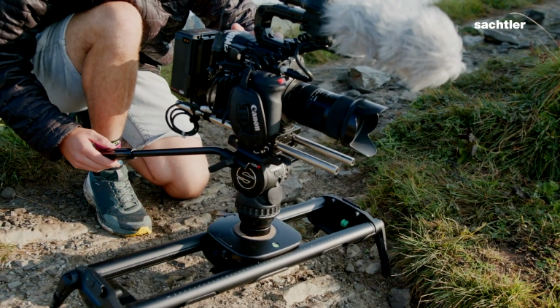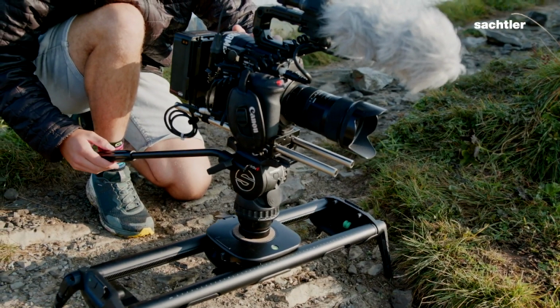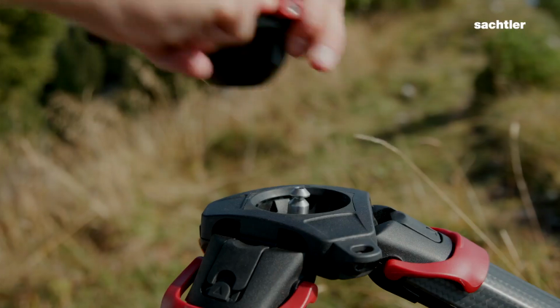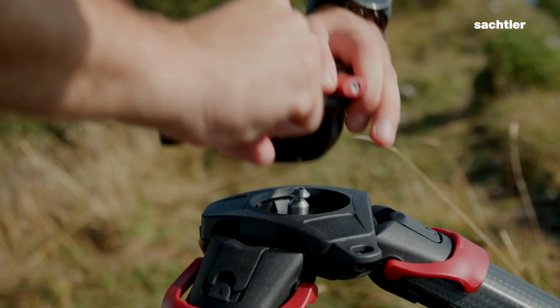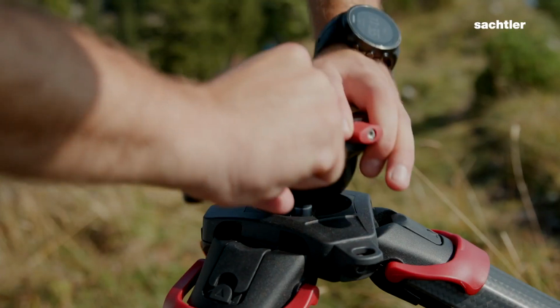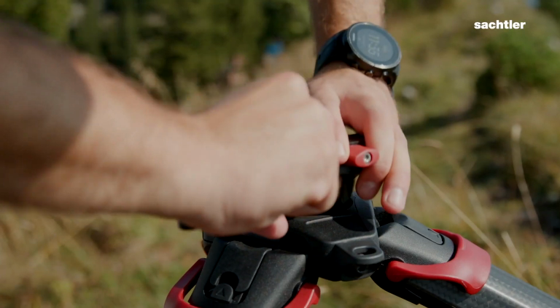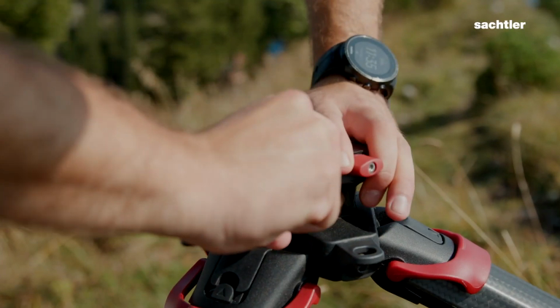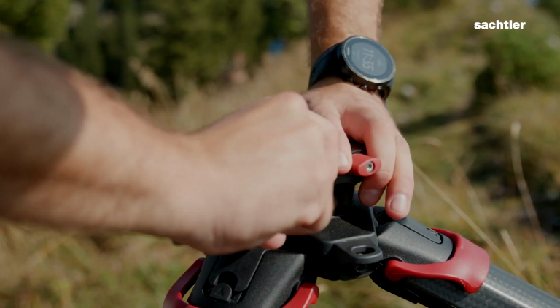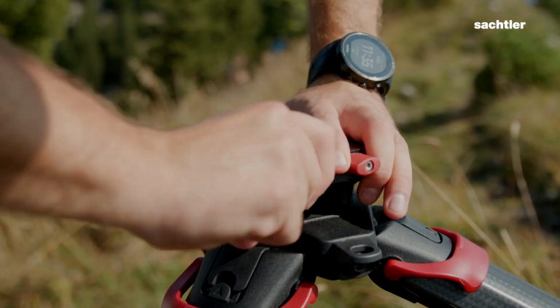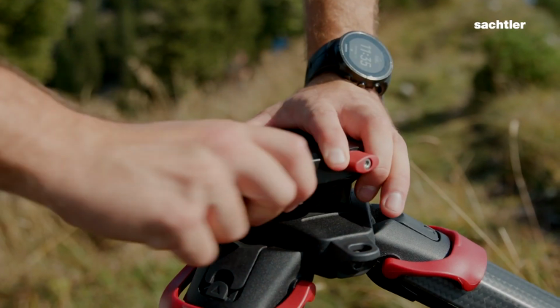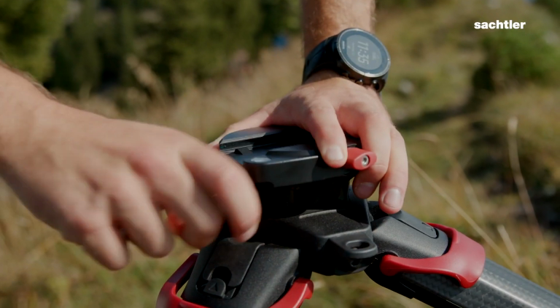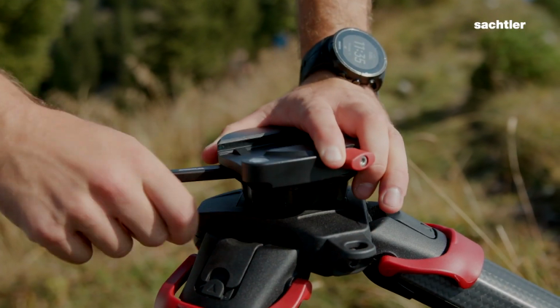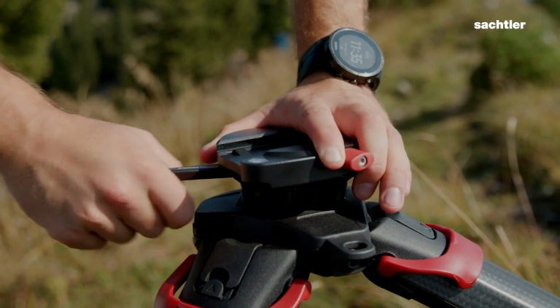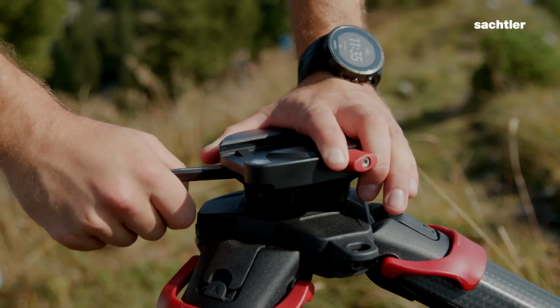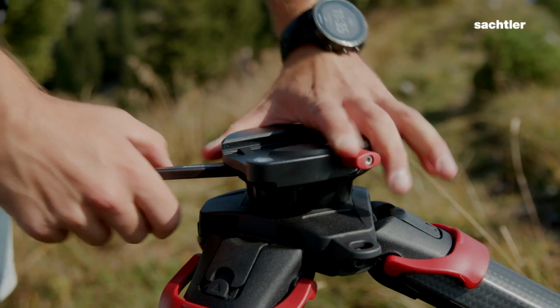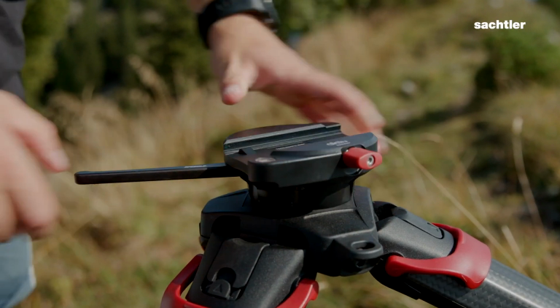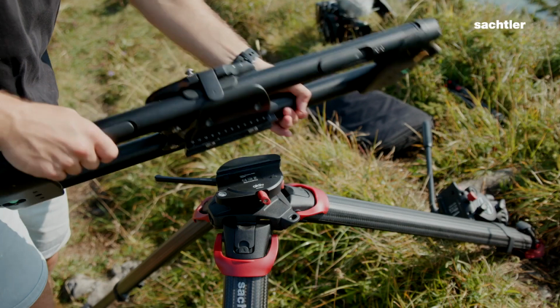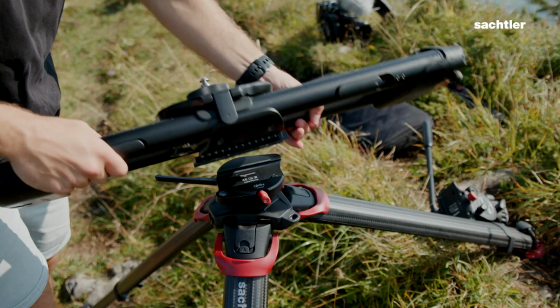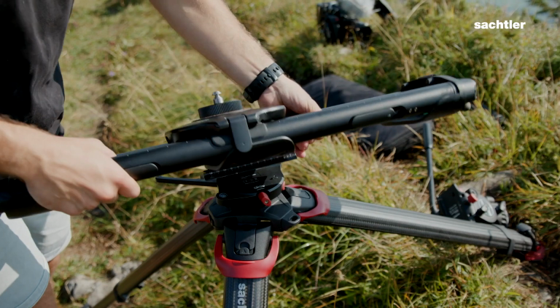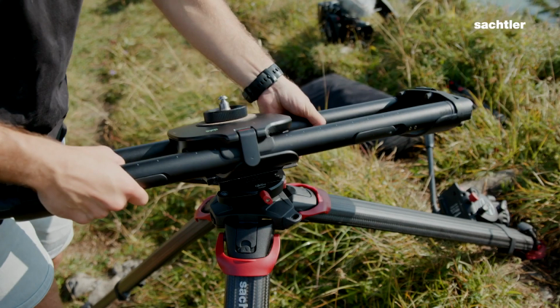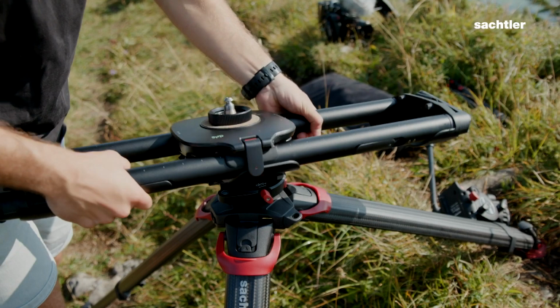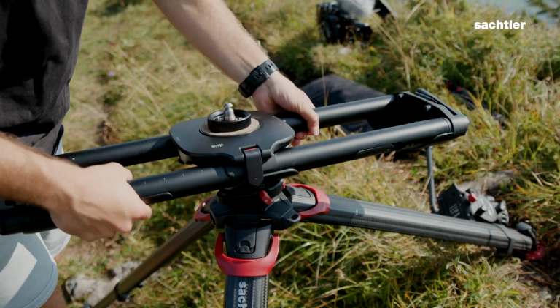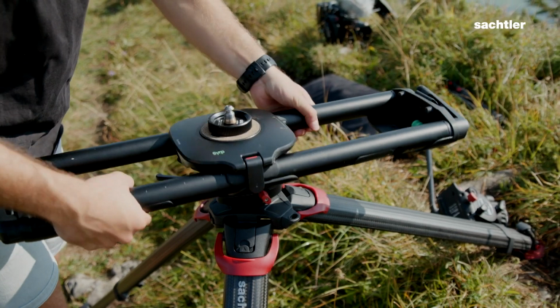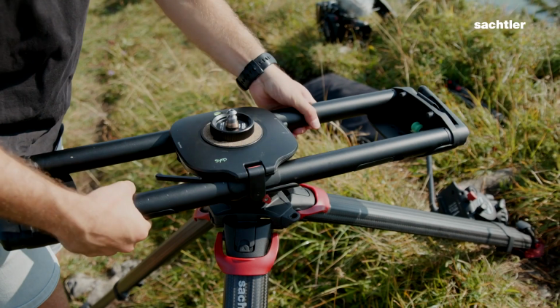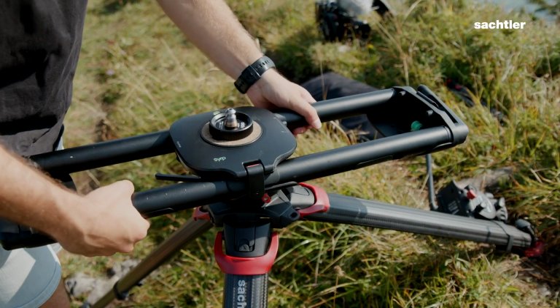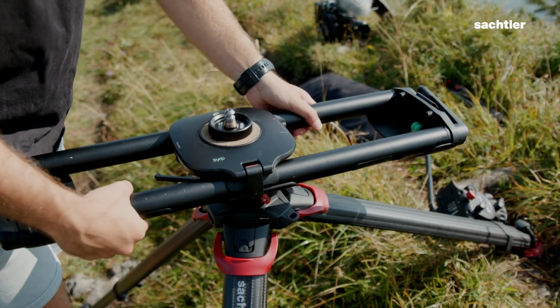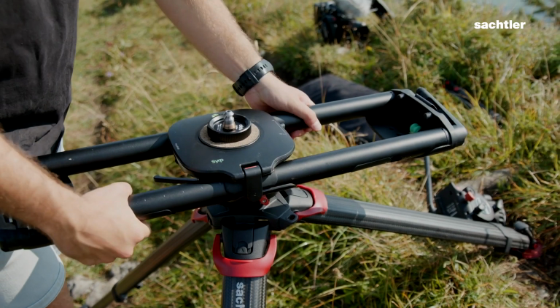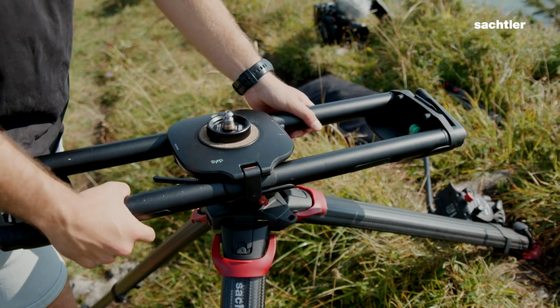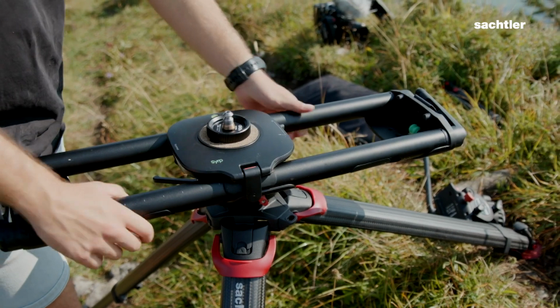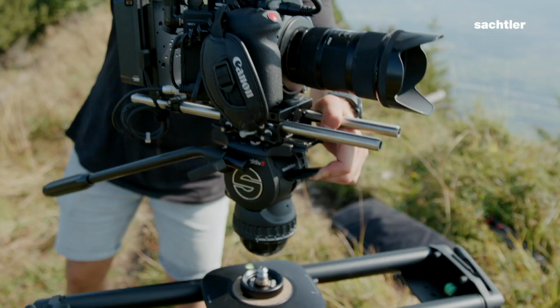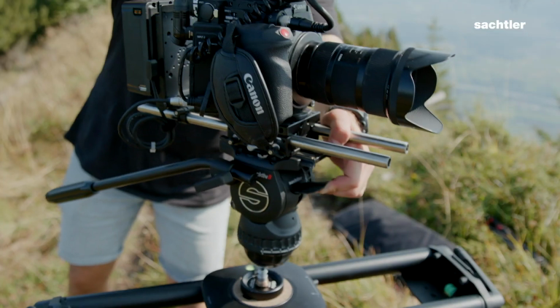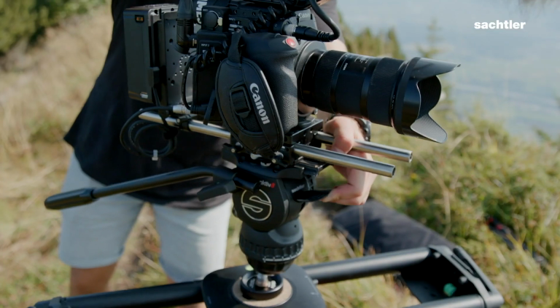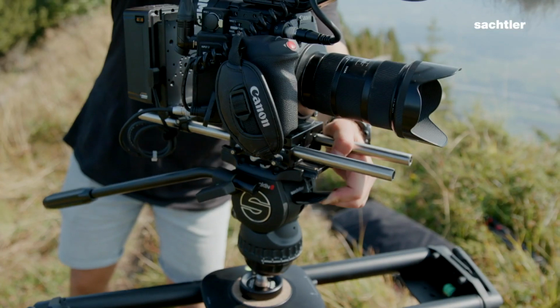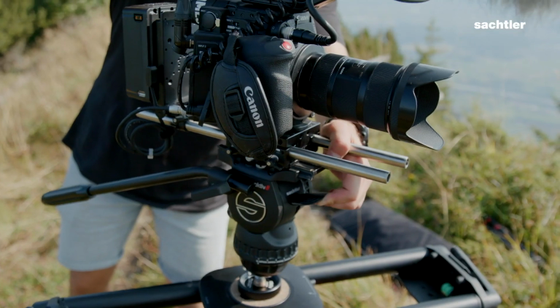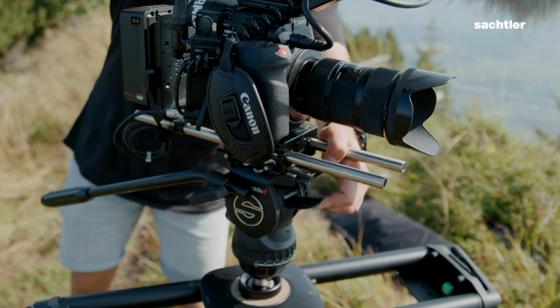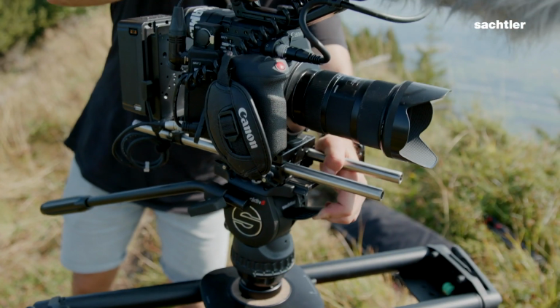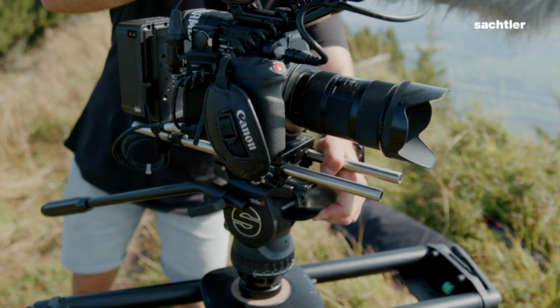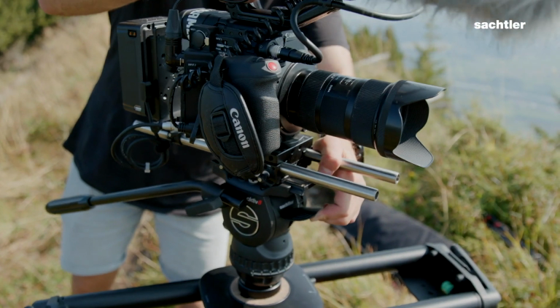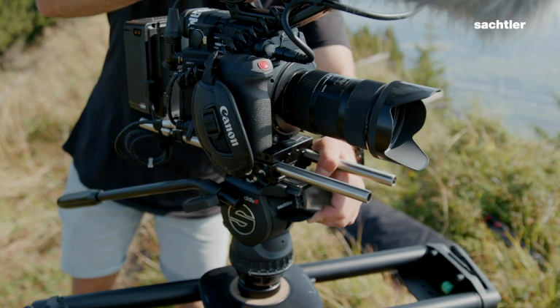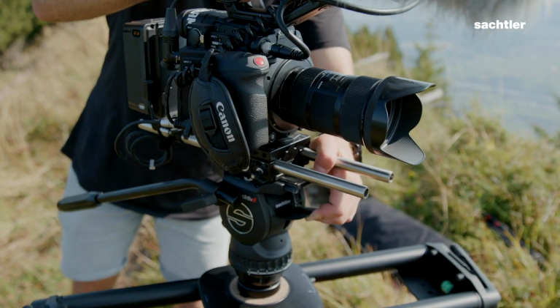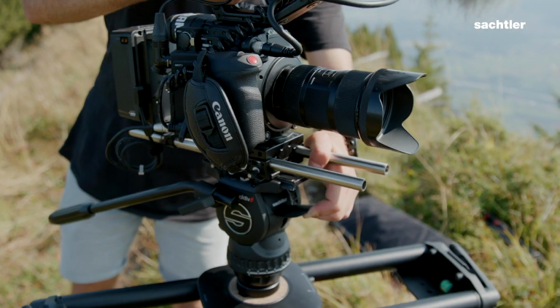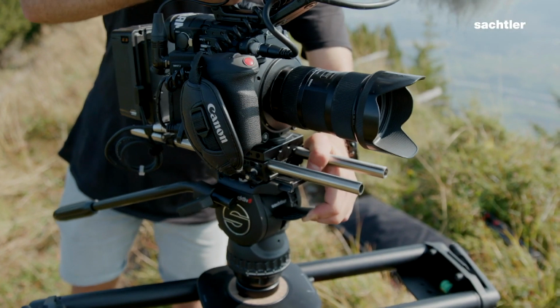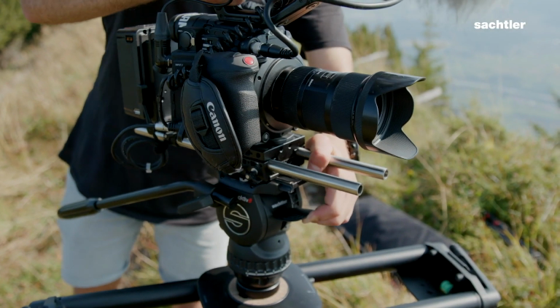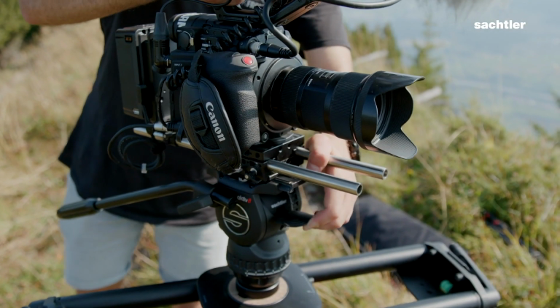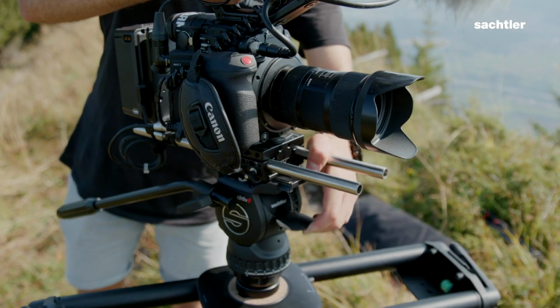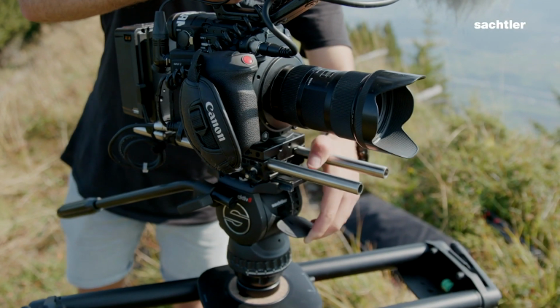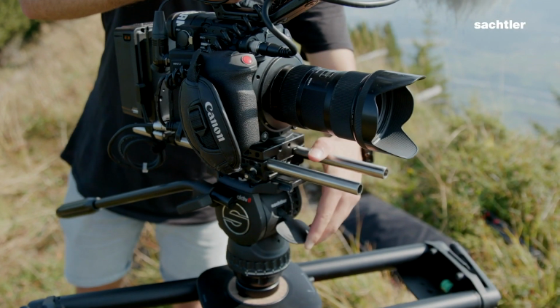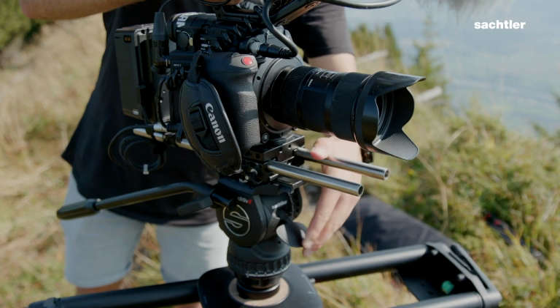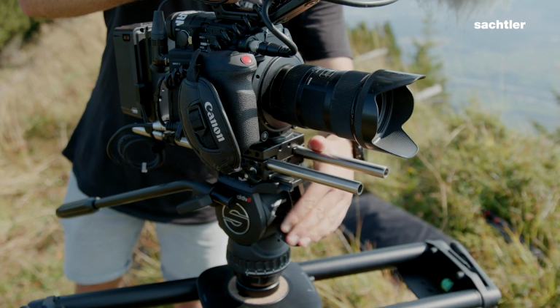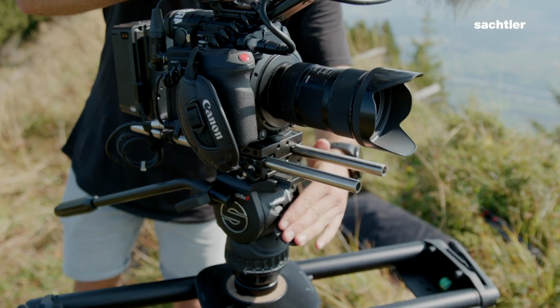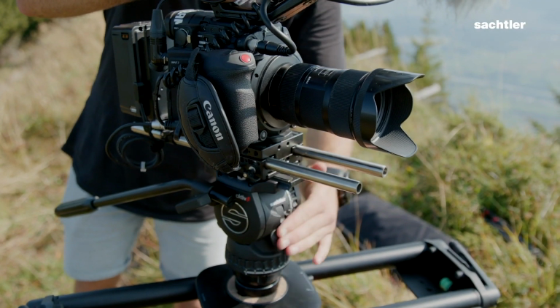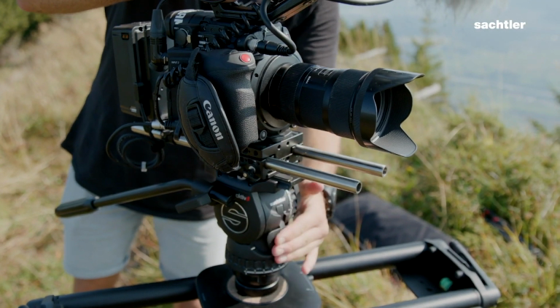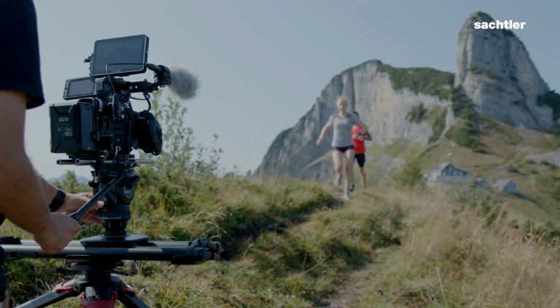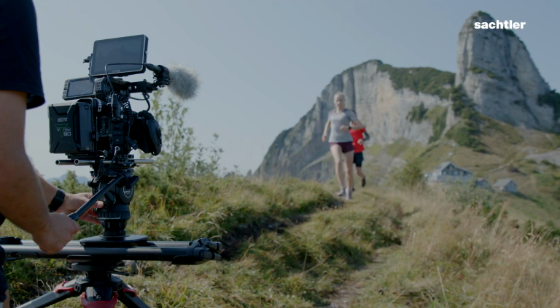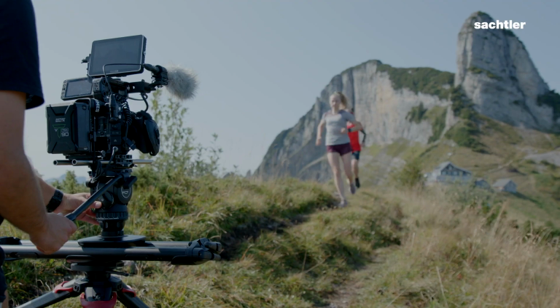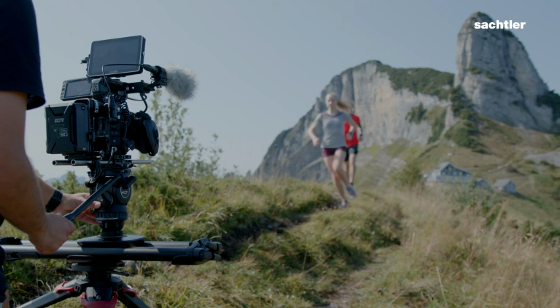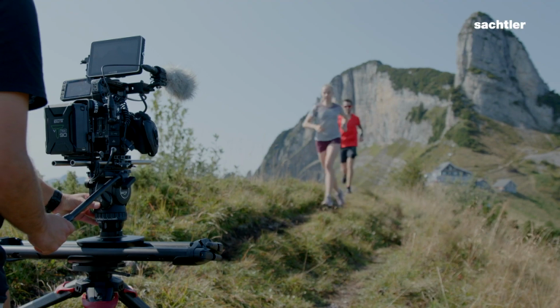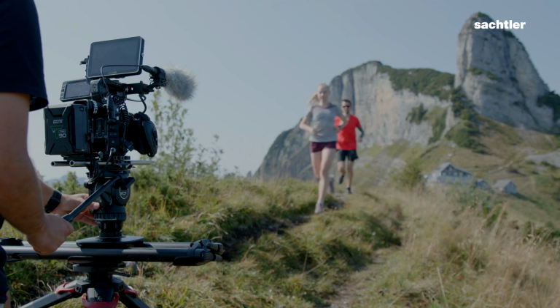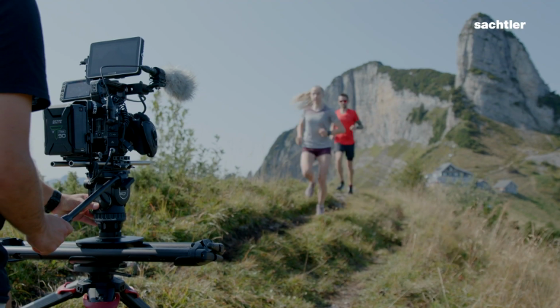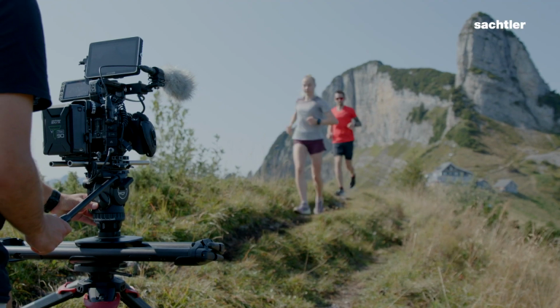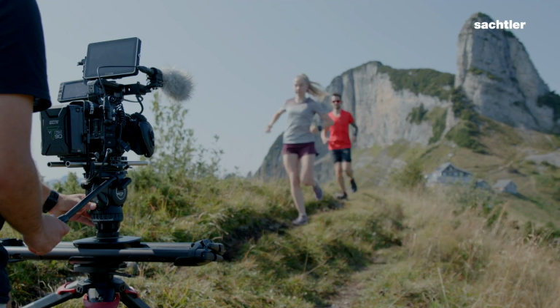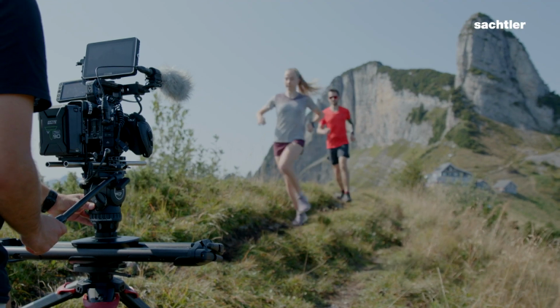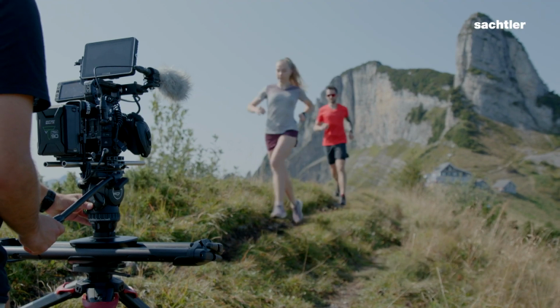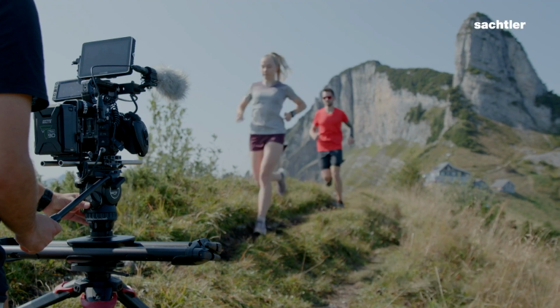With the new speed level adapter you can basically take your slider onto the tripod and put your active head onto the slider.